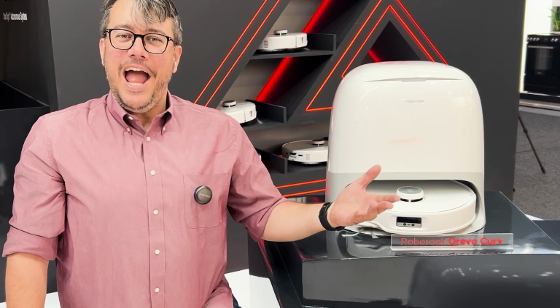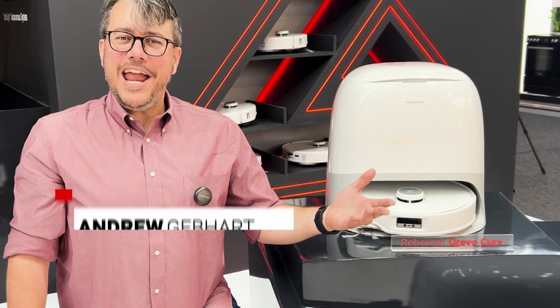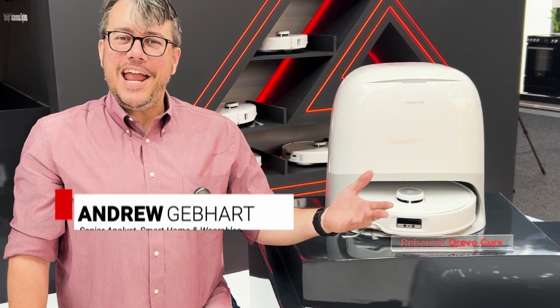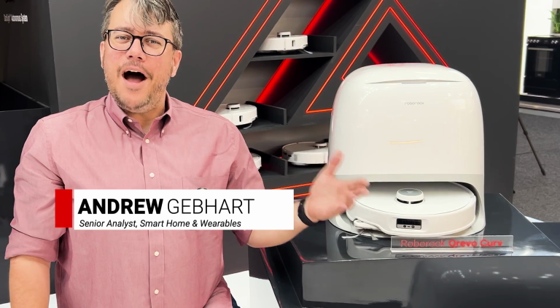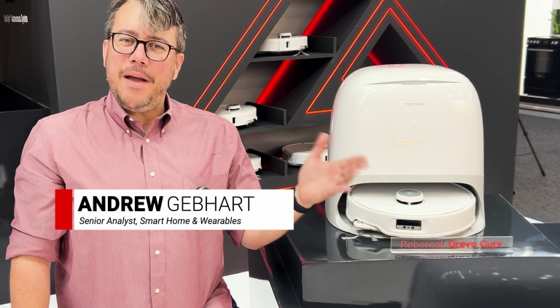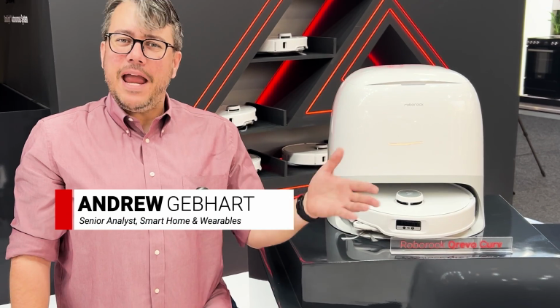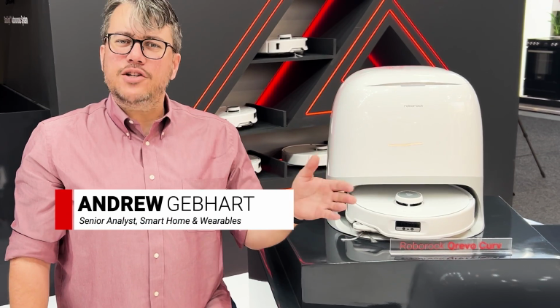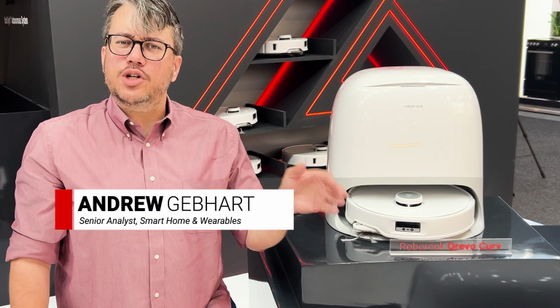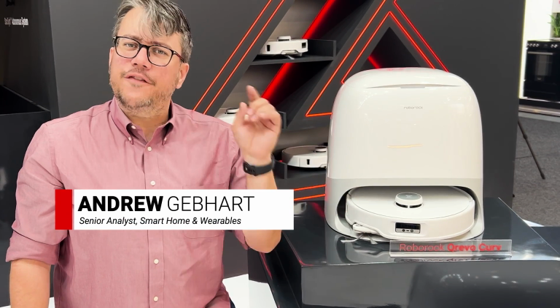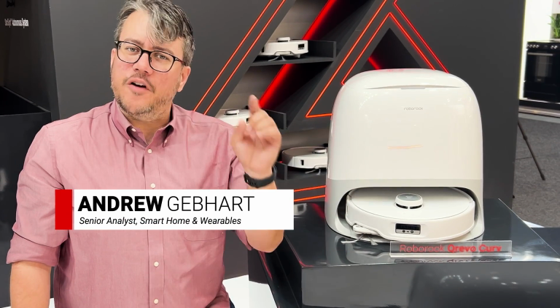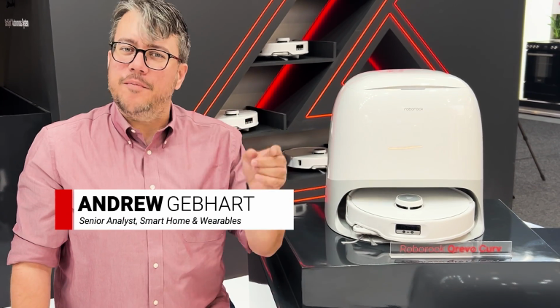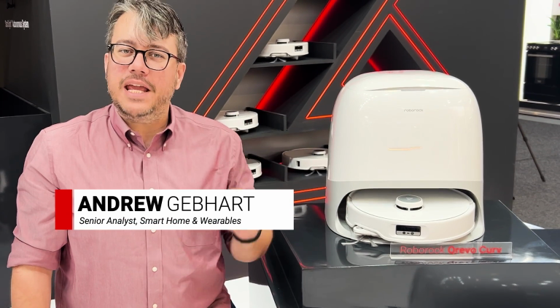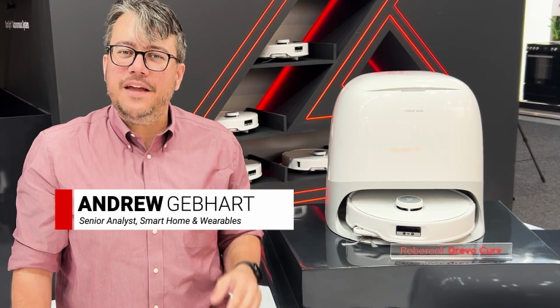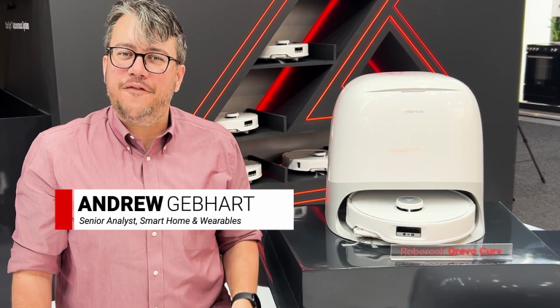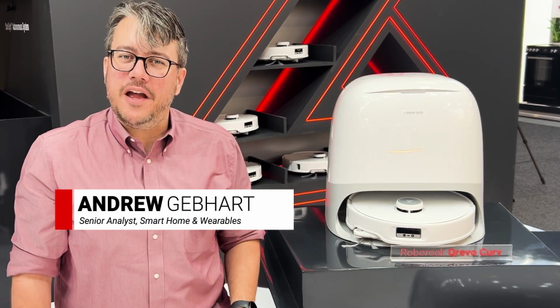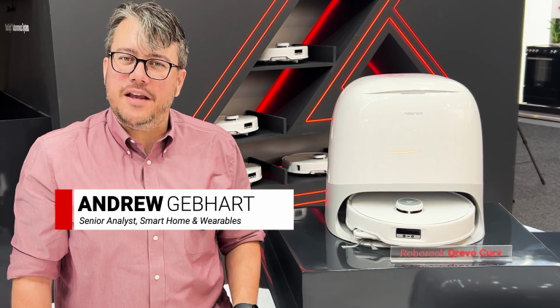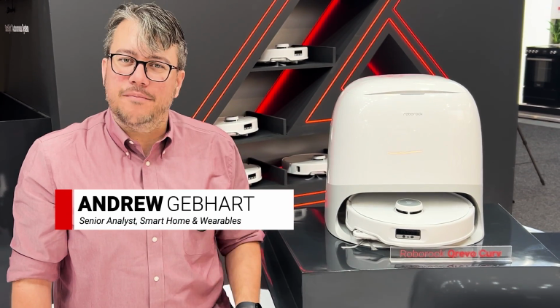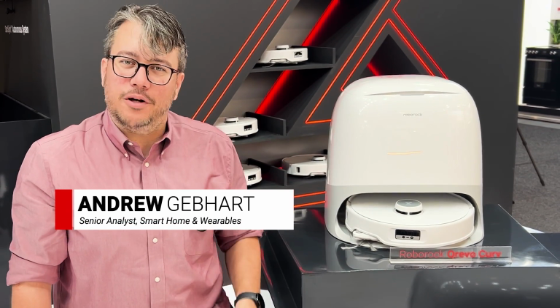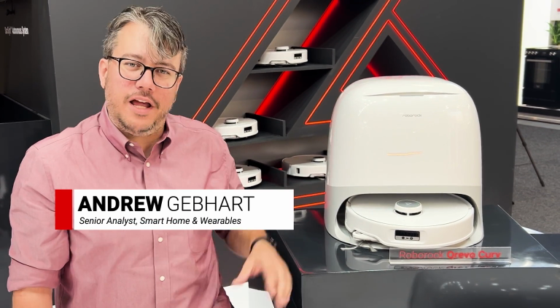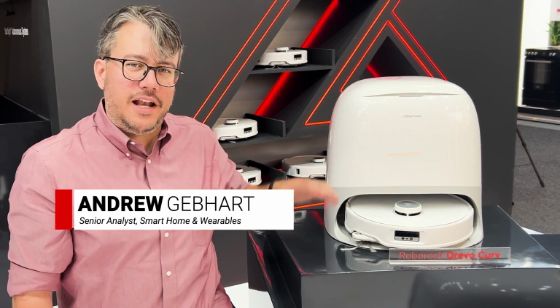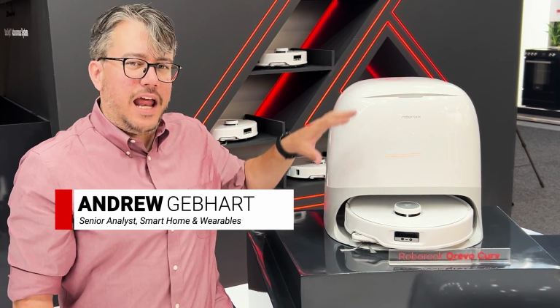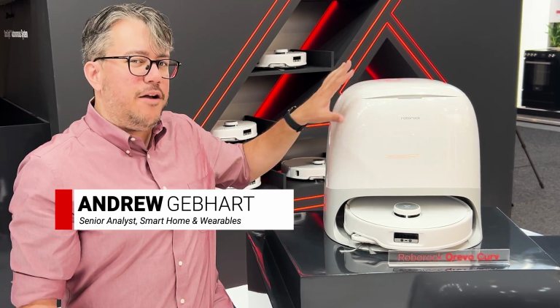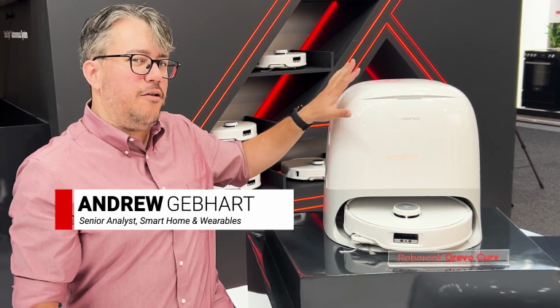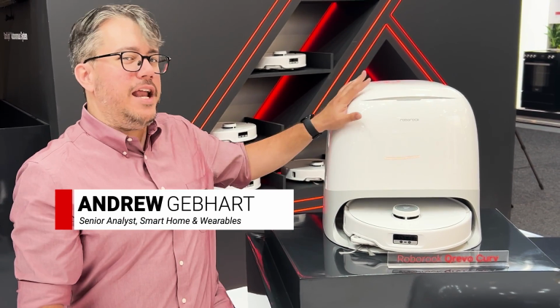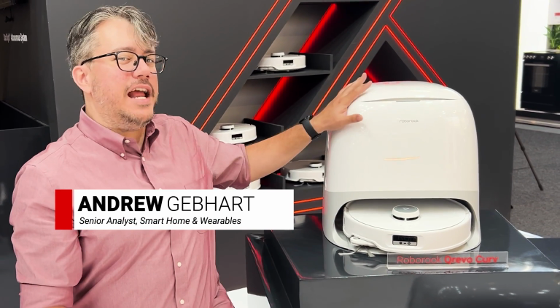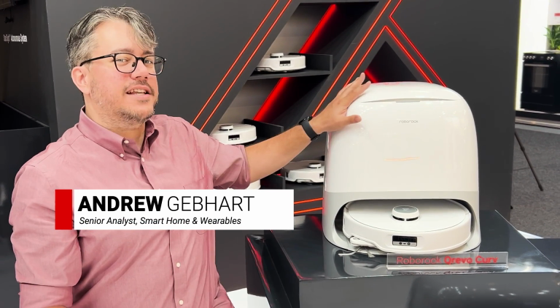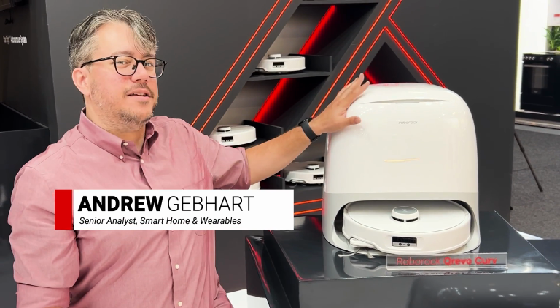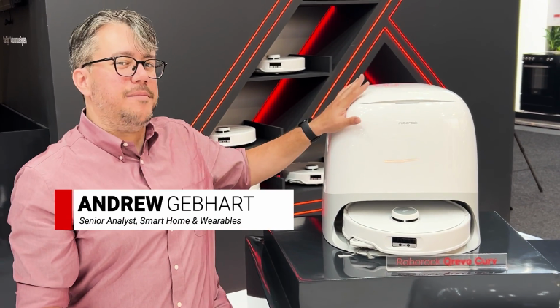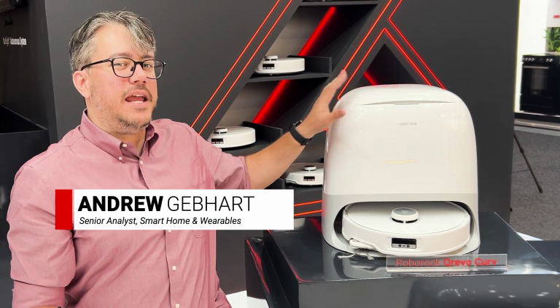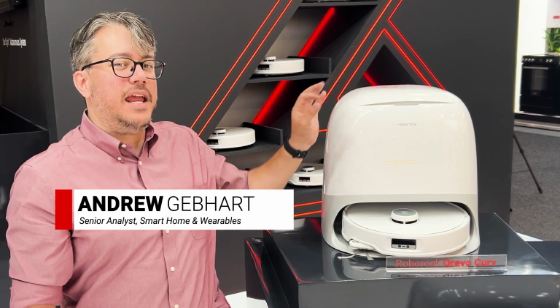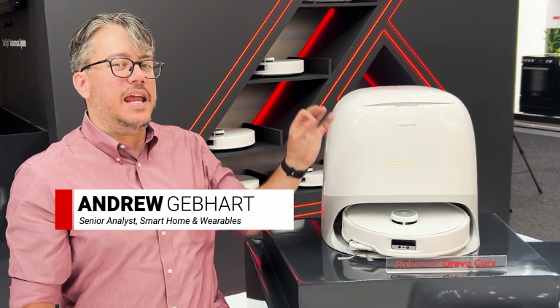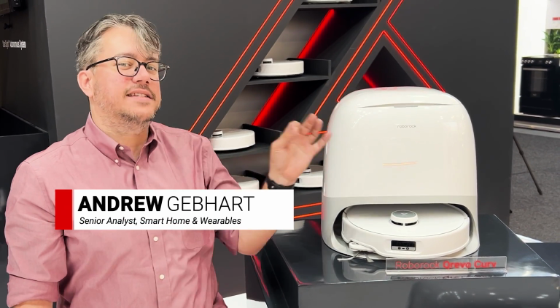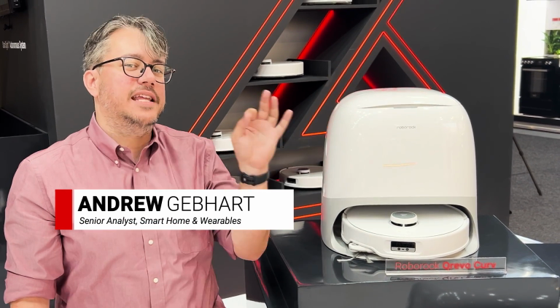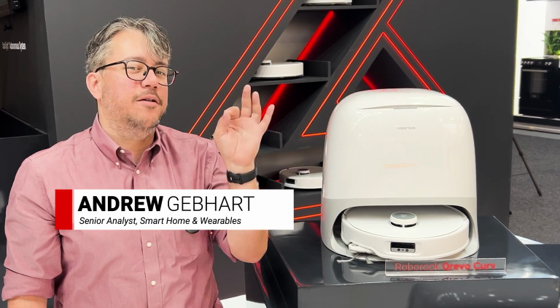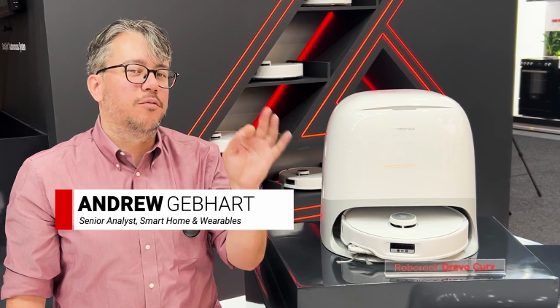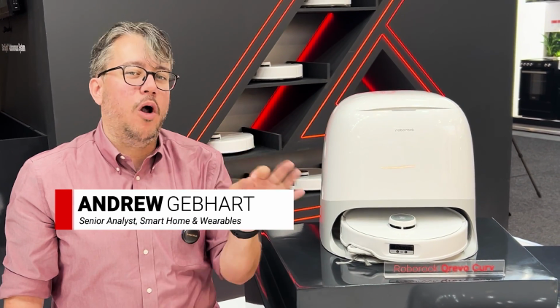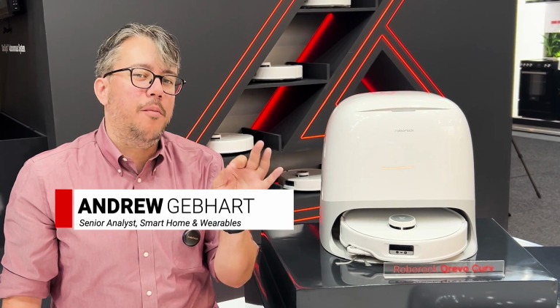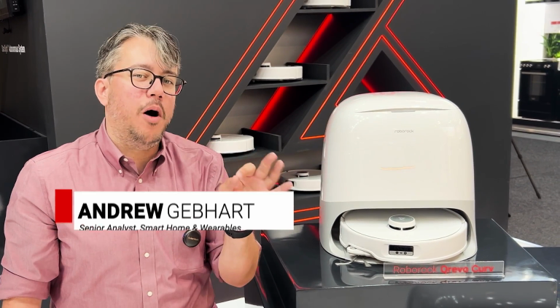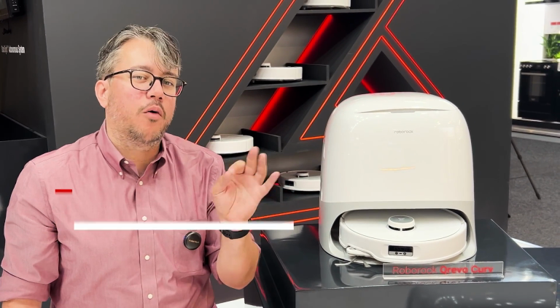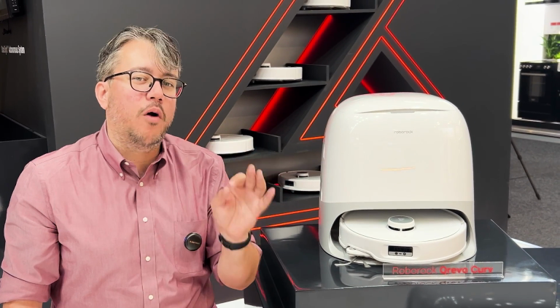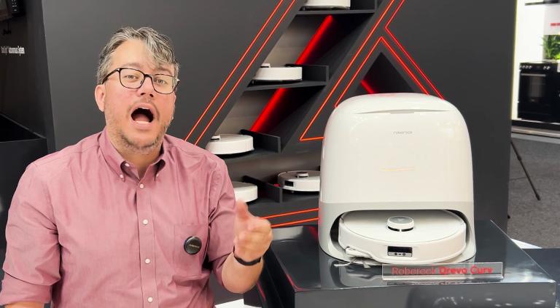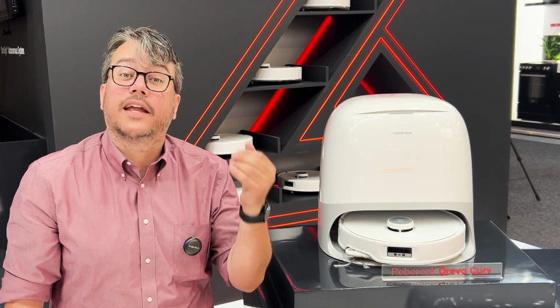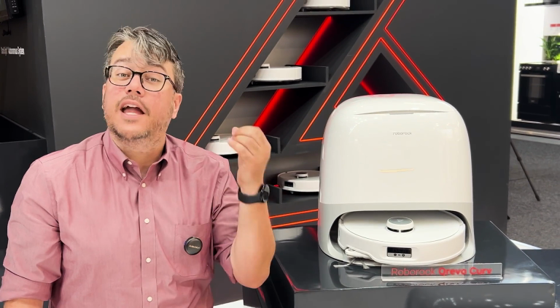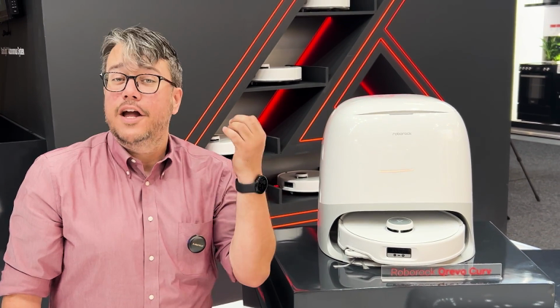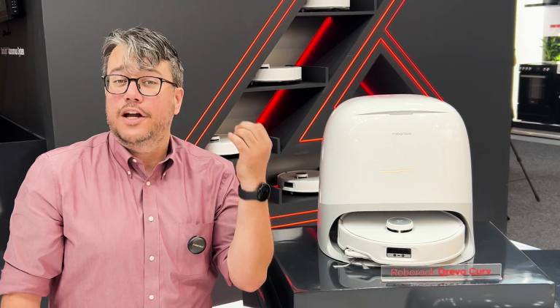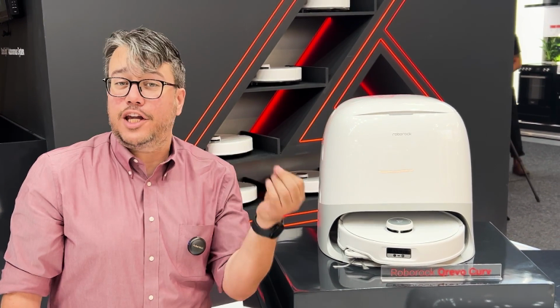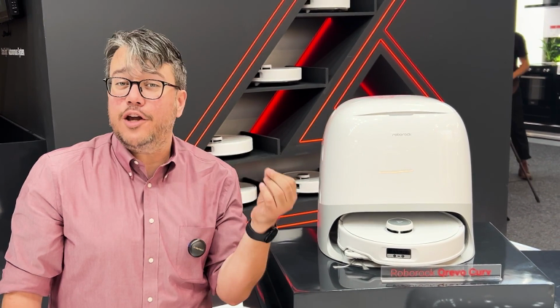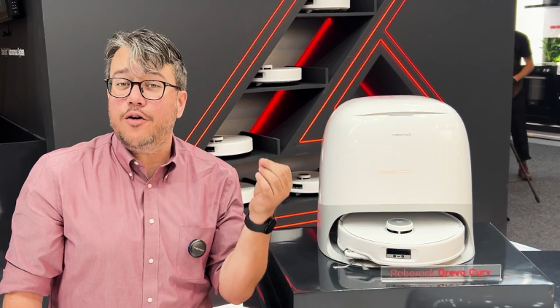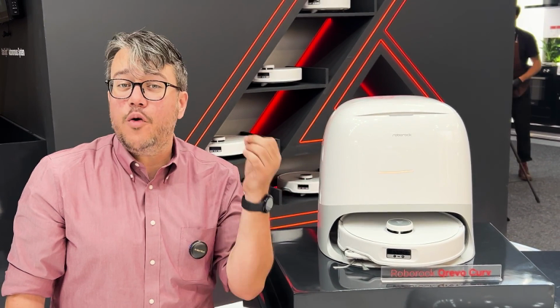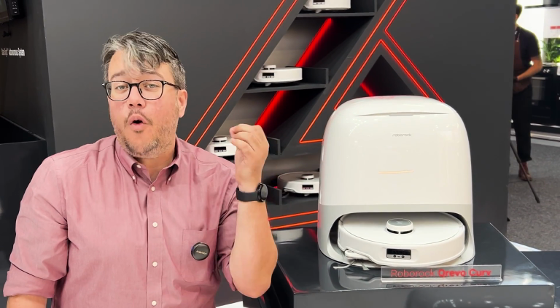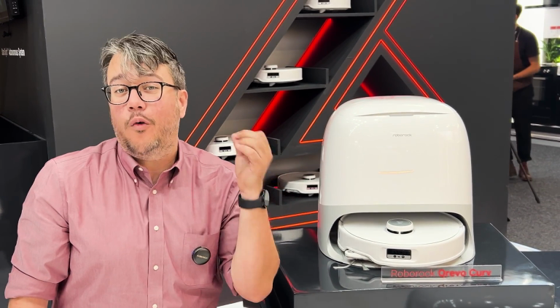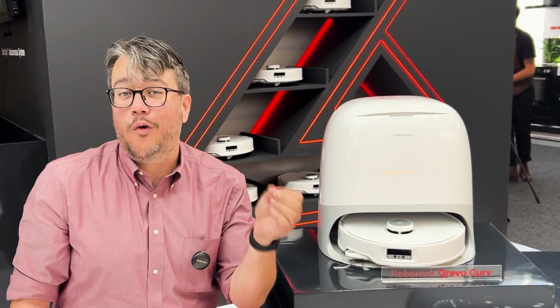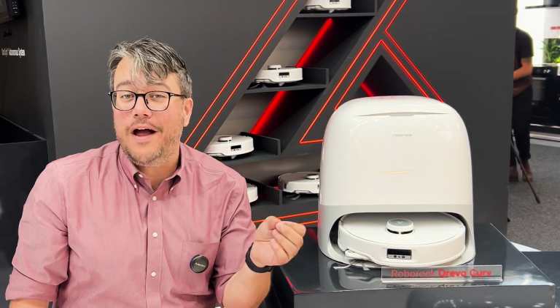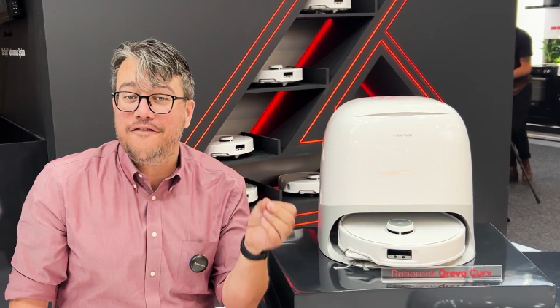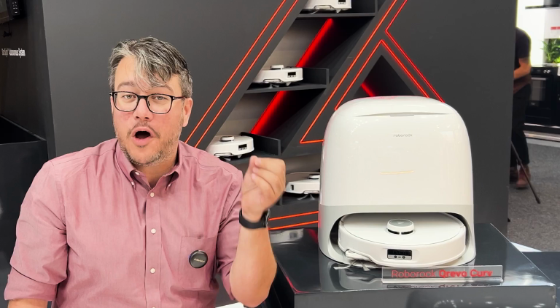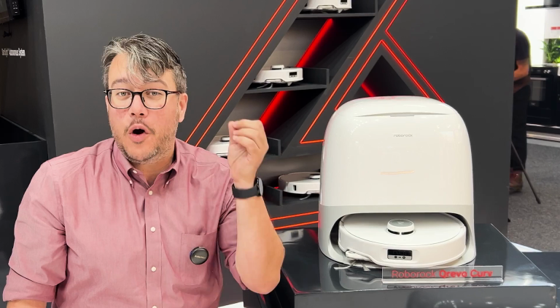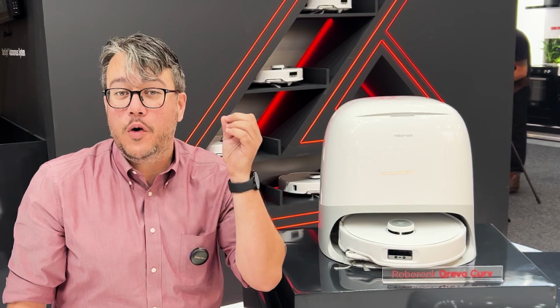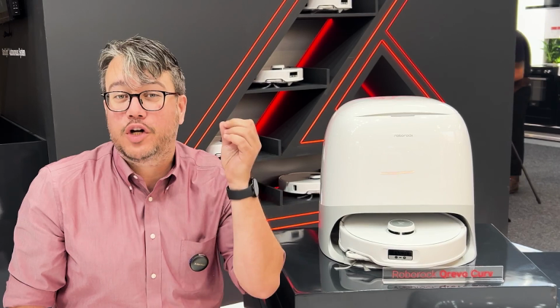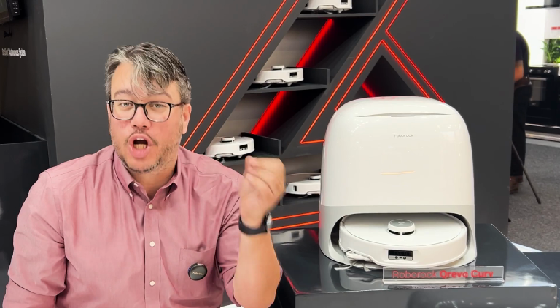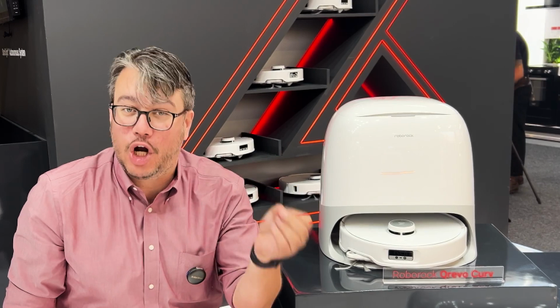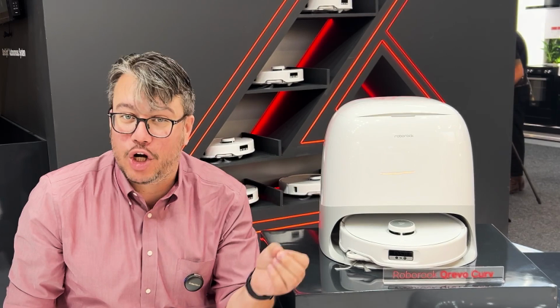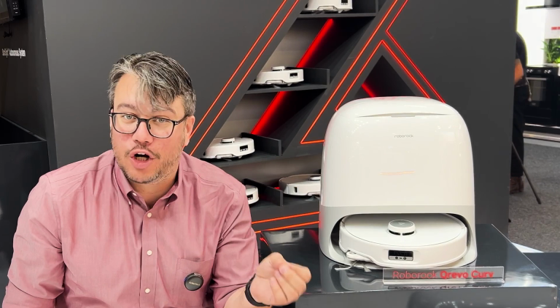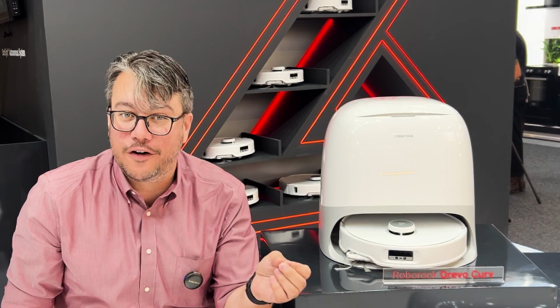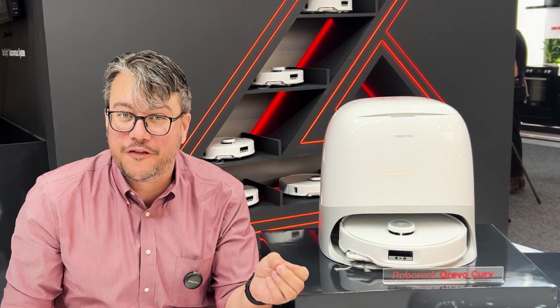Hey, I'm Andrew from IFA in Berlin, and right next to me is the Roborock Q-Revo Curve.